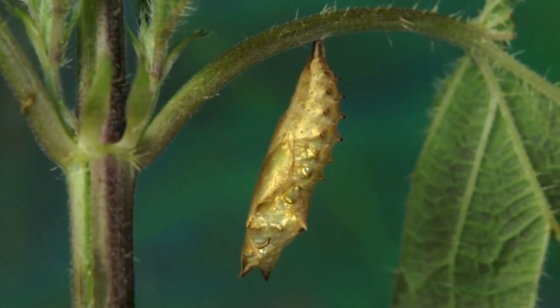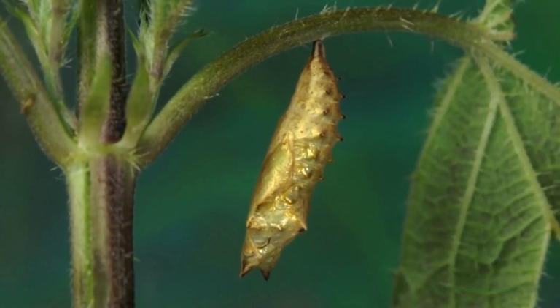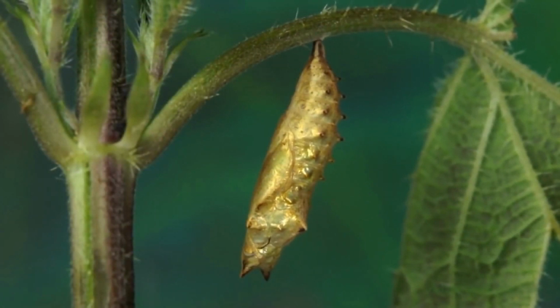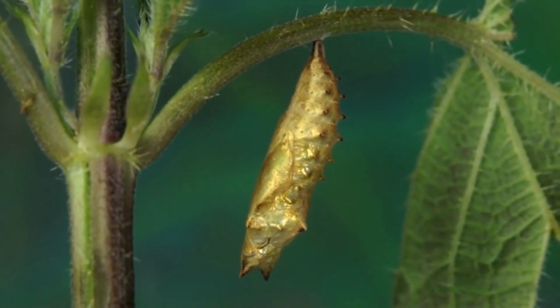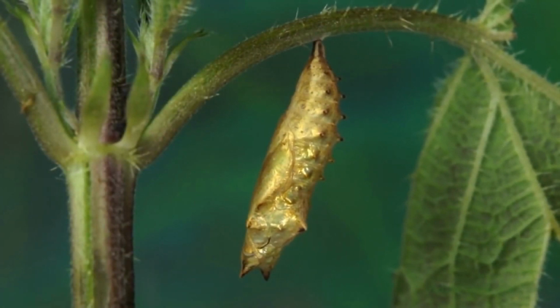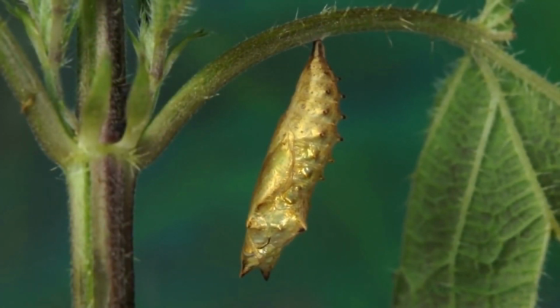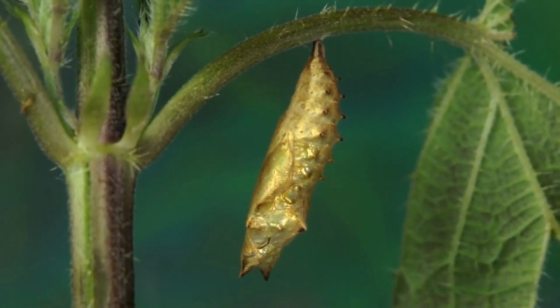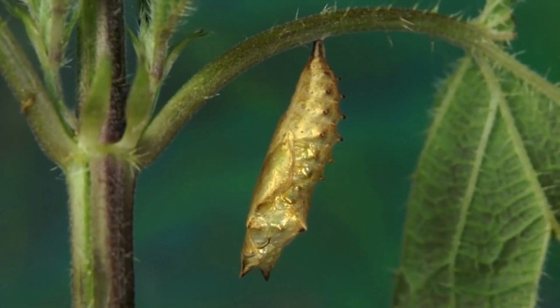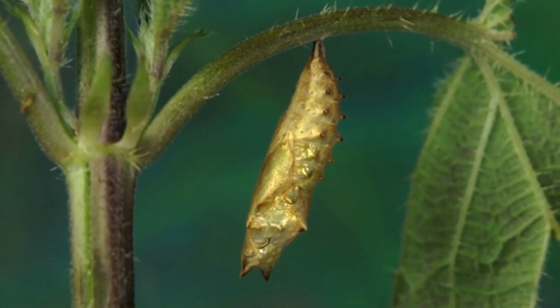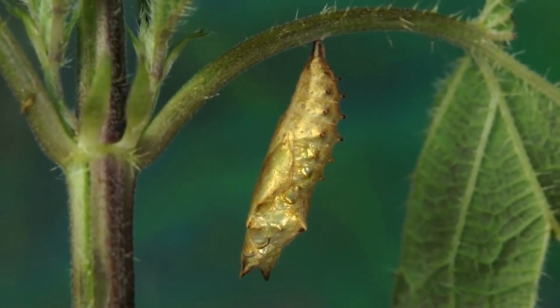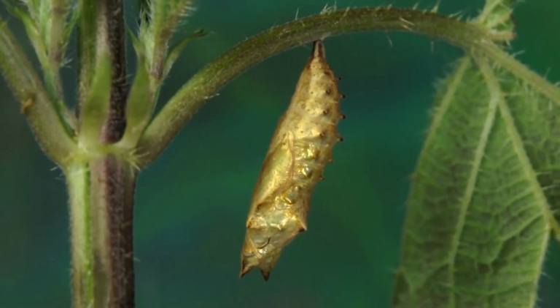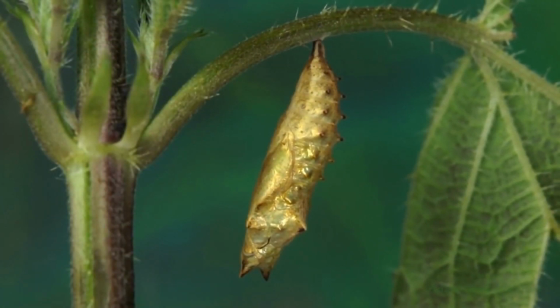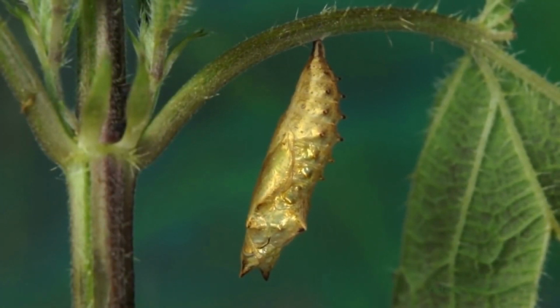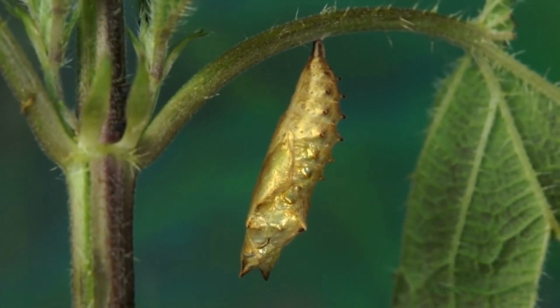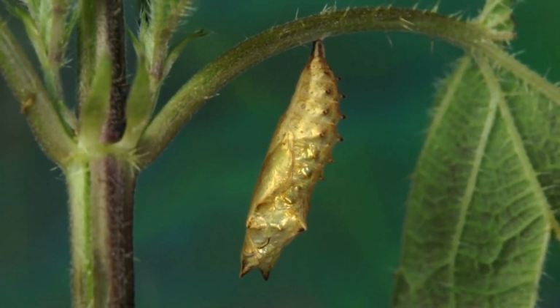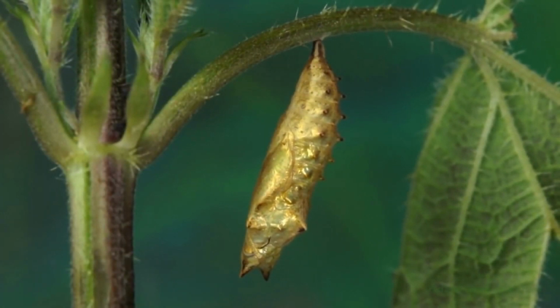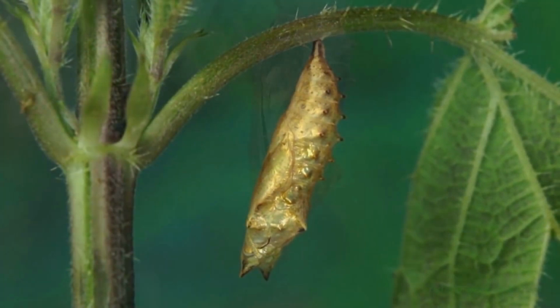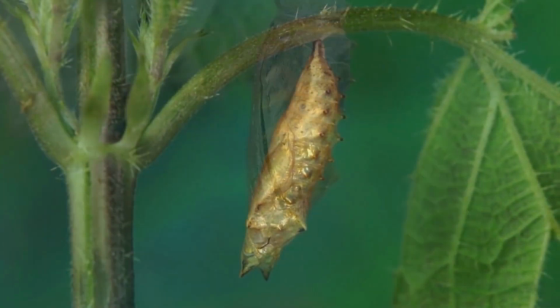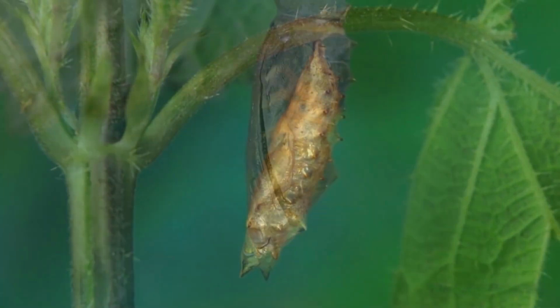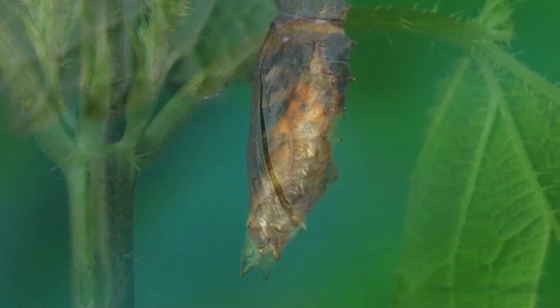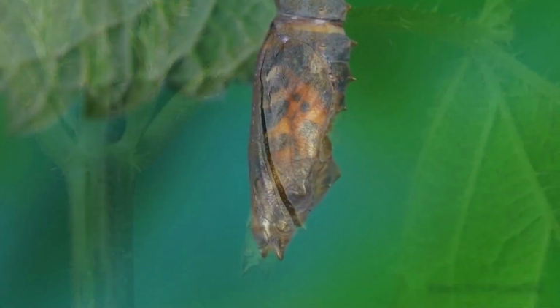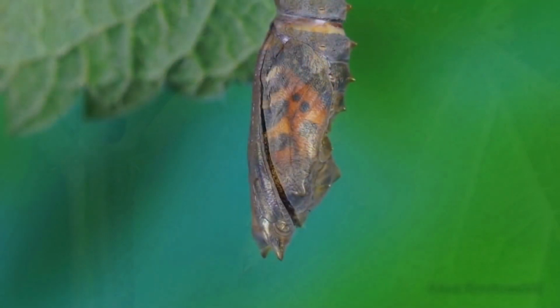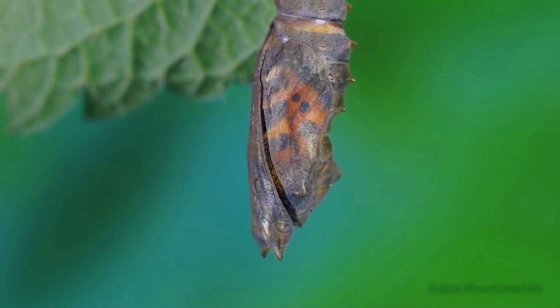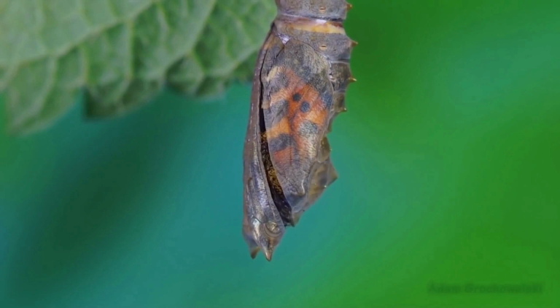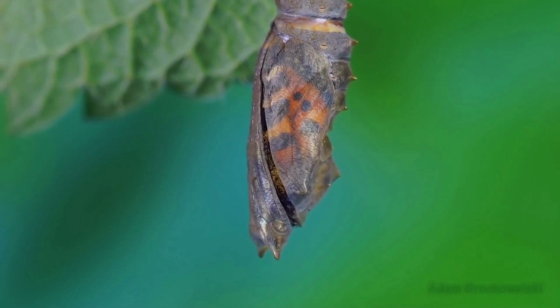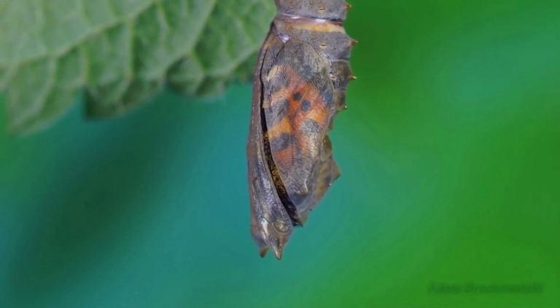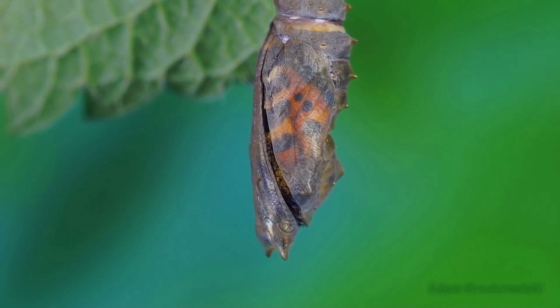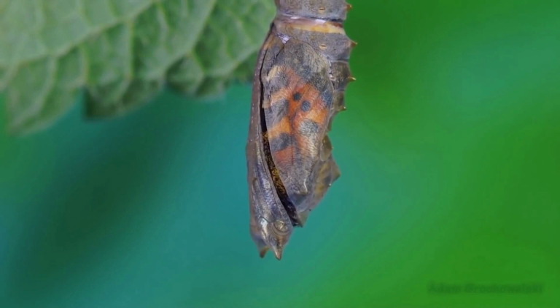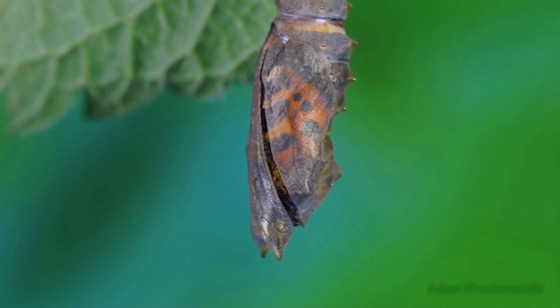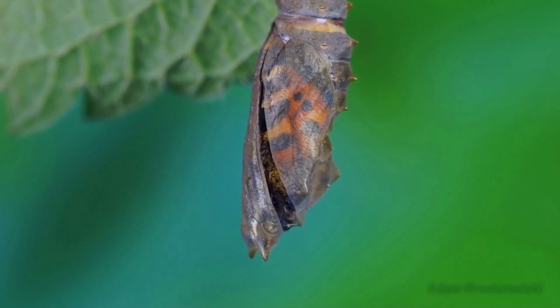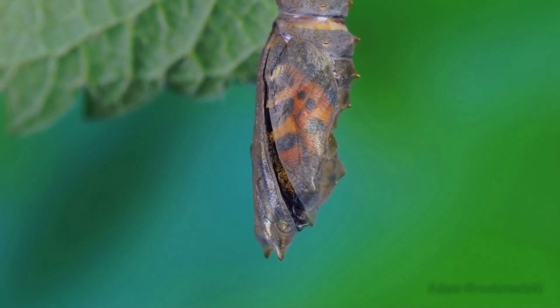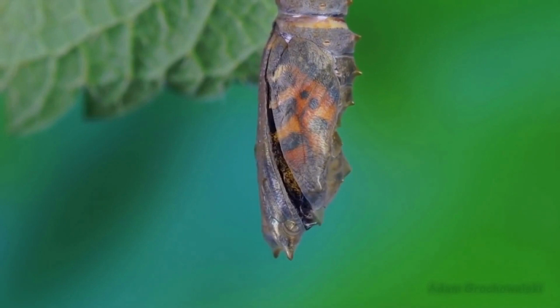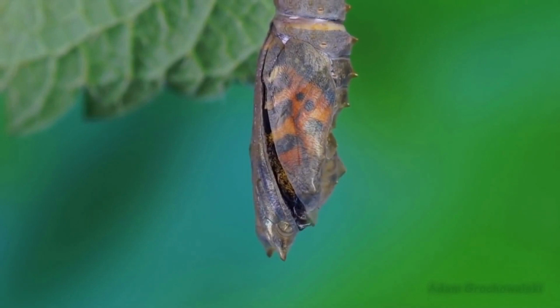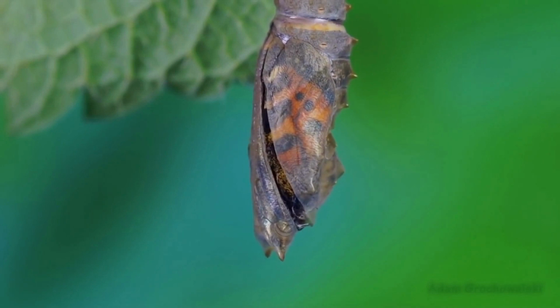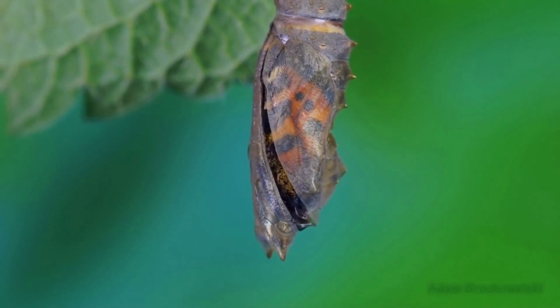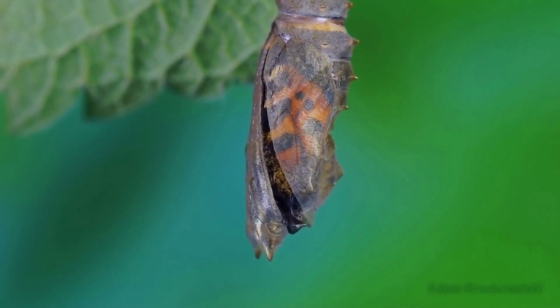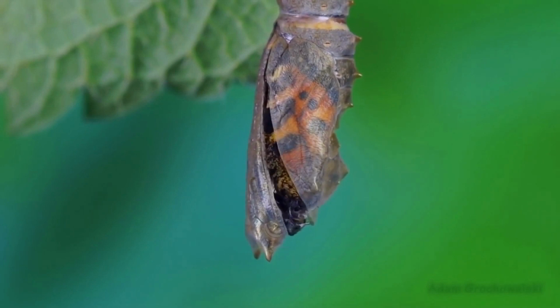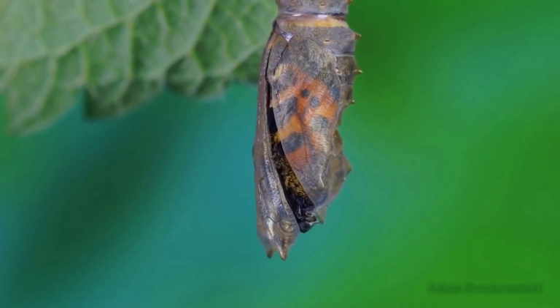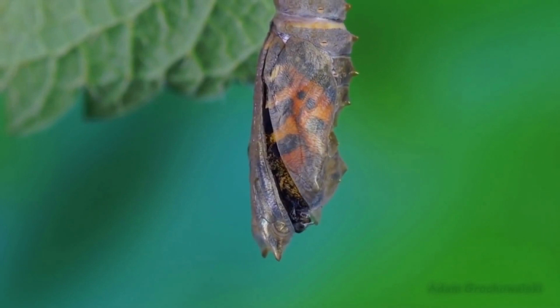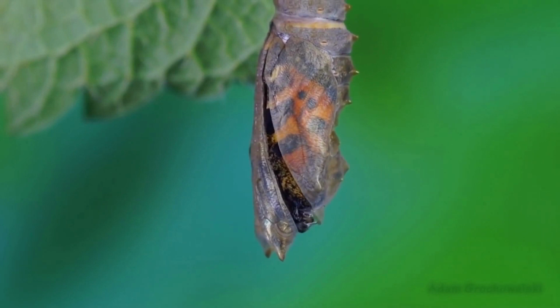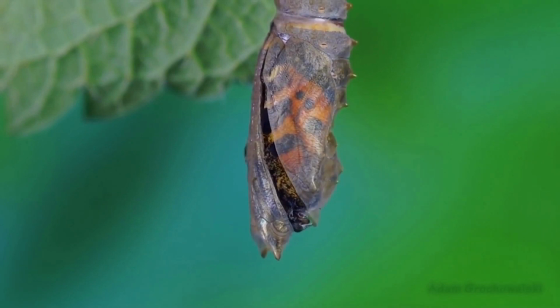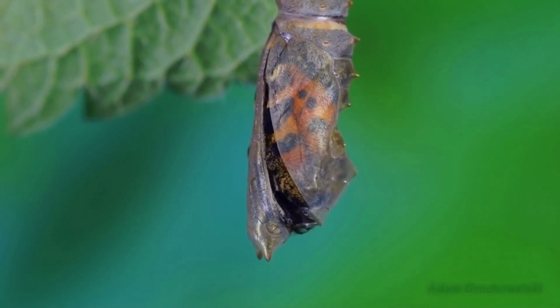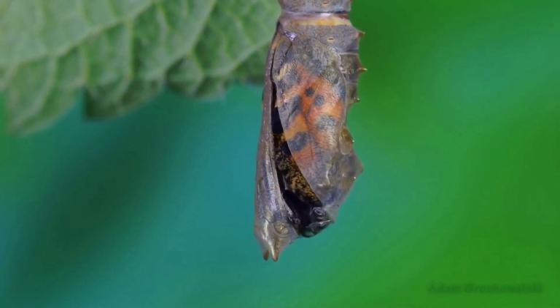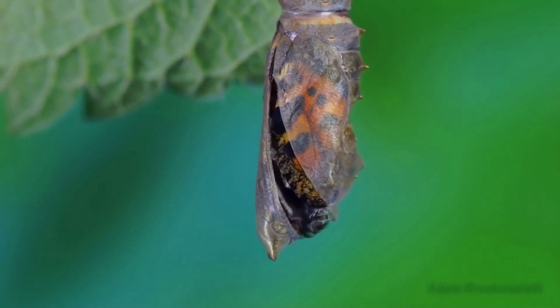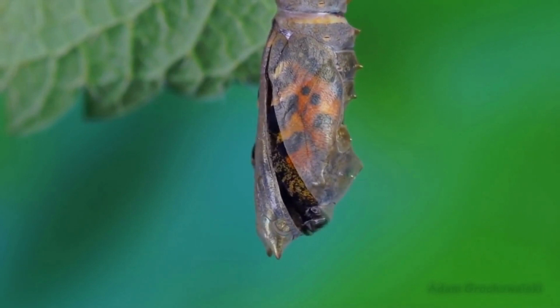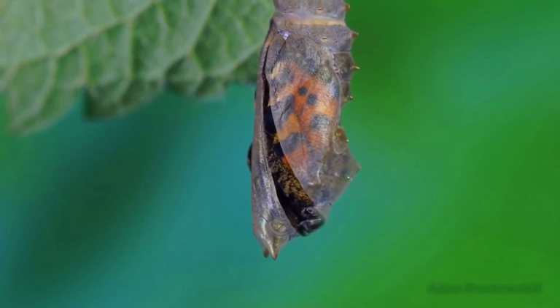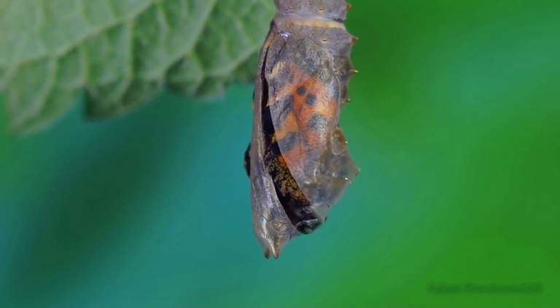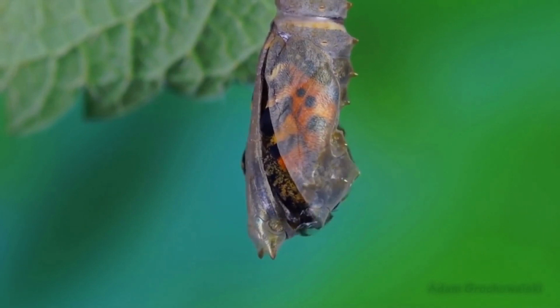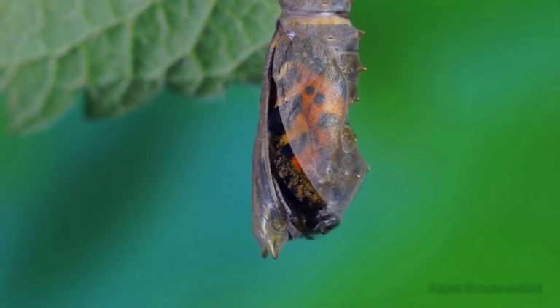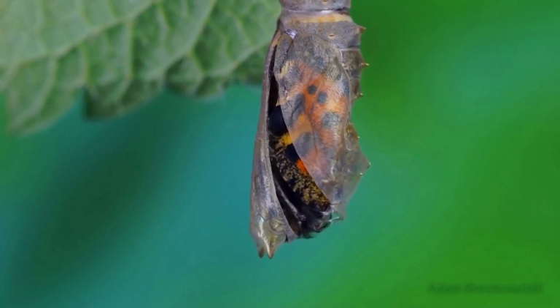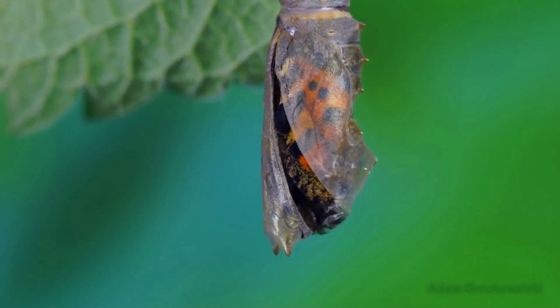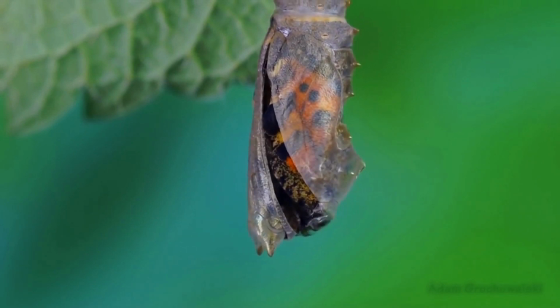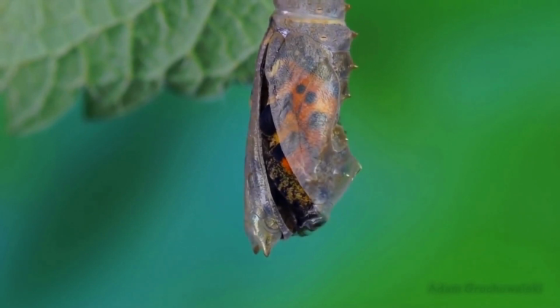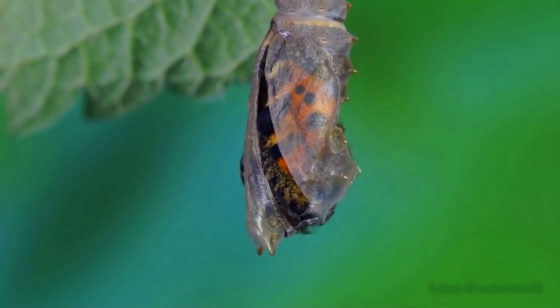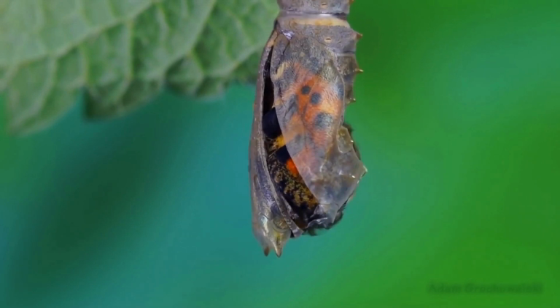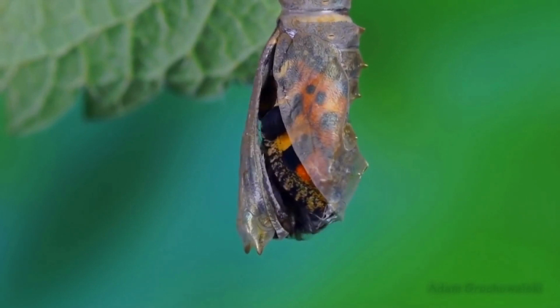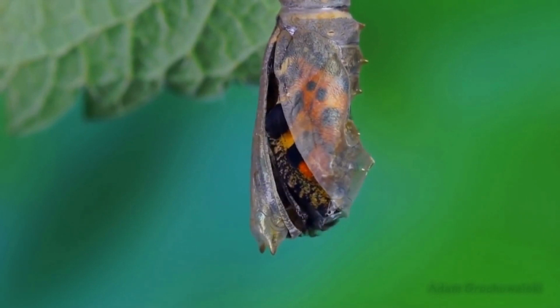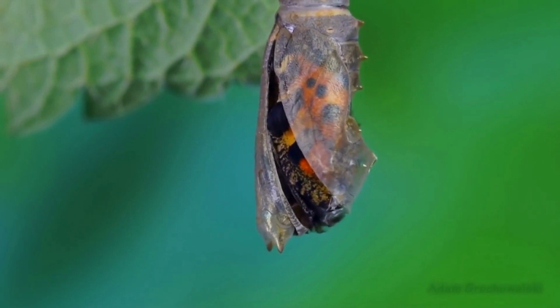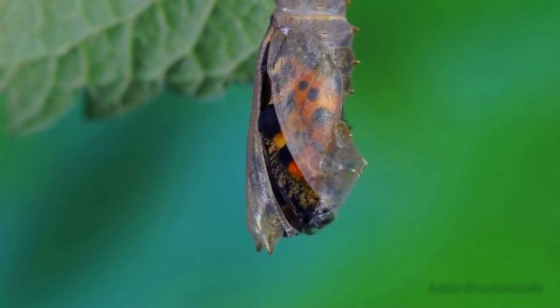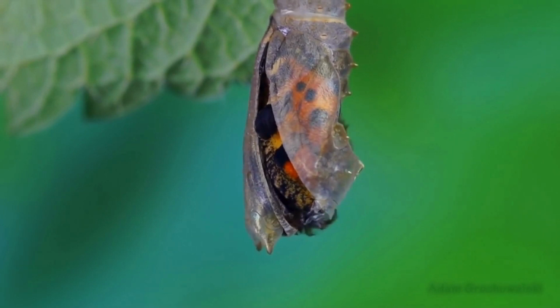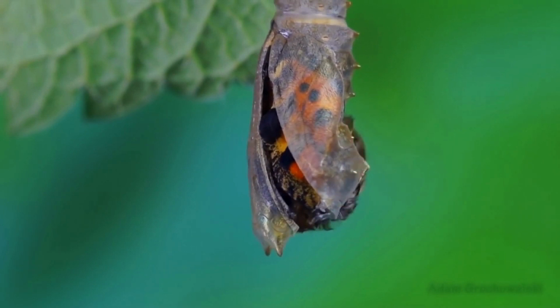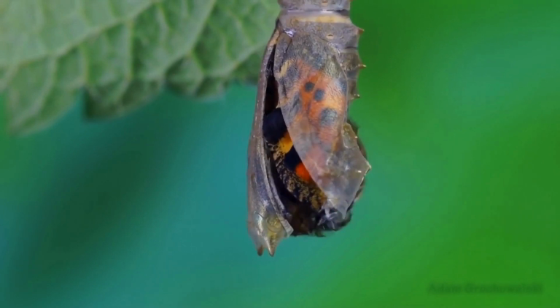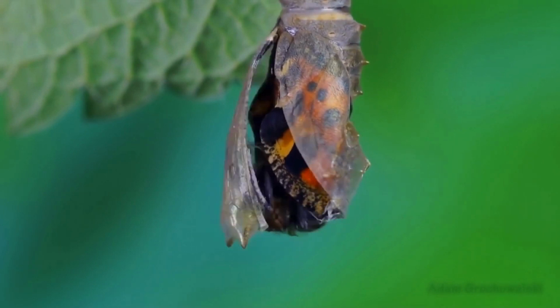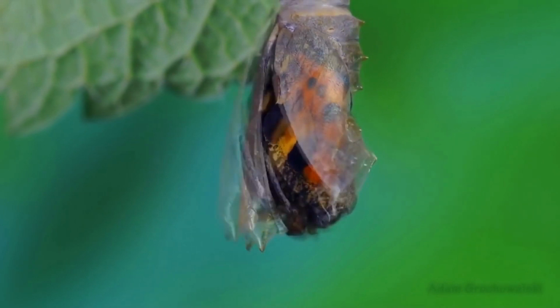The chrysalis is now hardened. After 2 weeks, the butterfly emerges from its chrysalis.